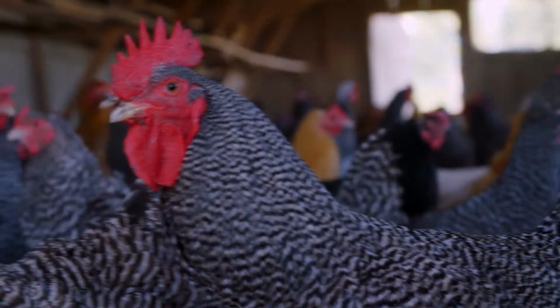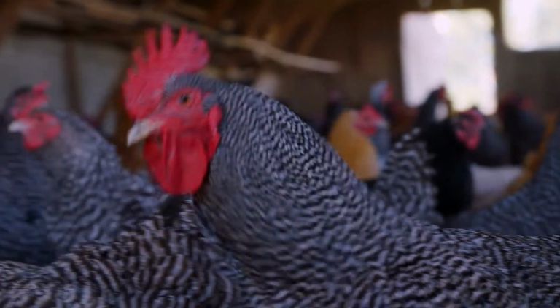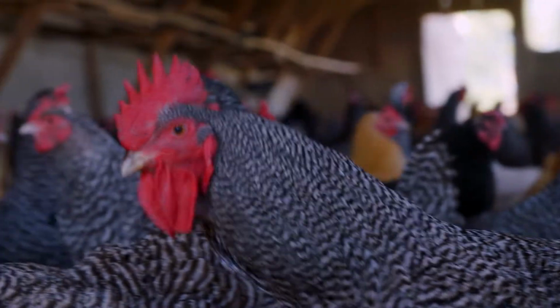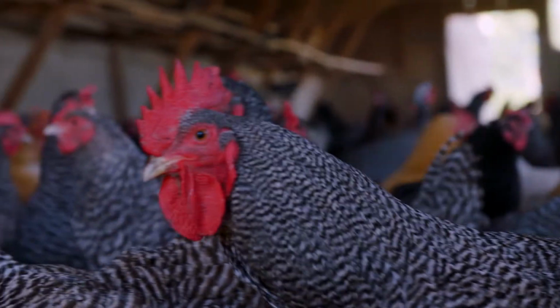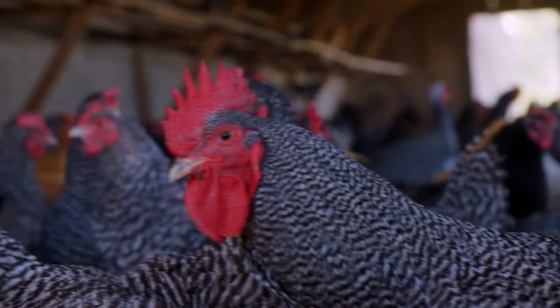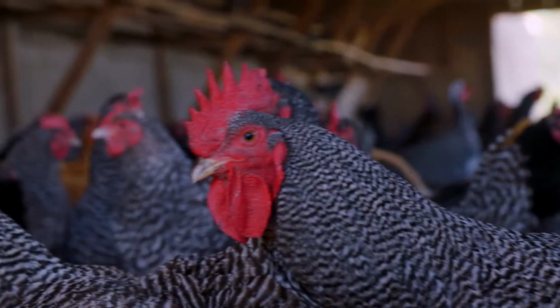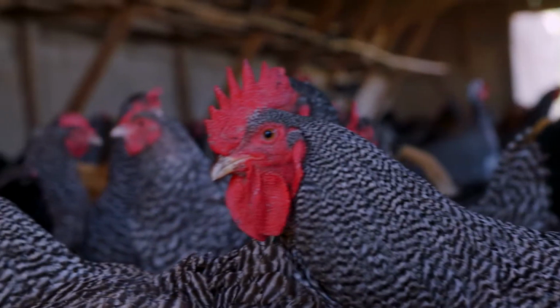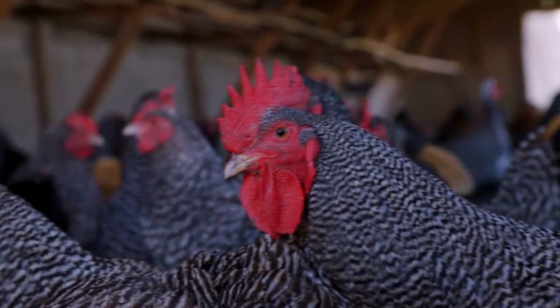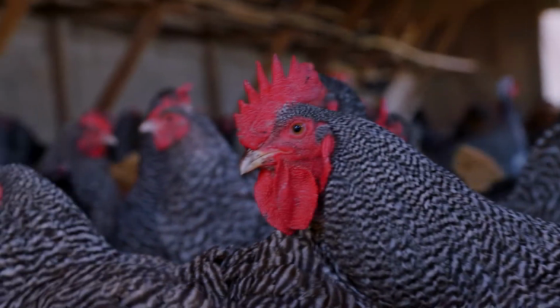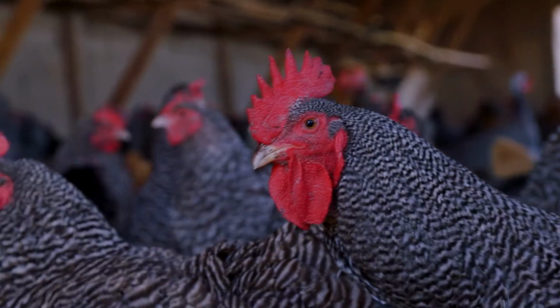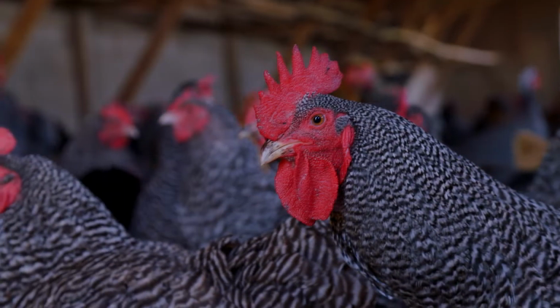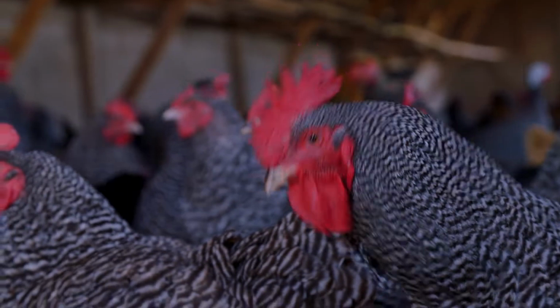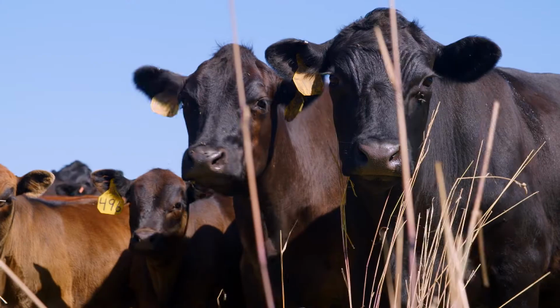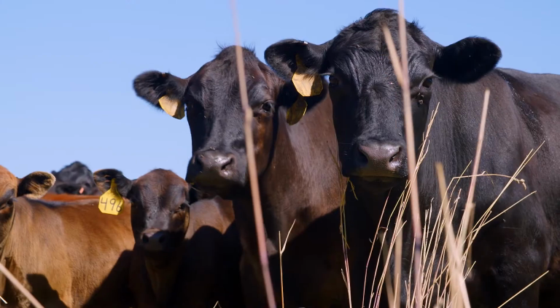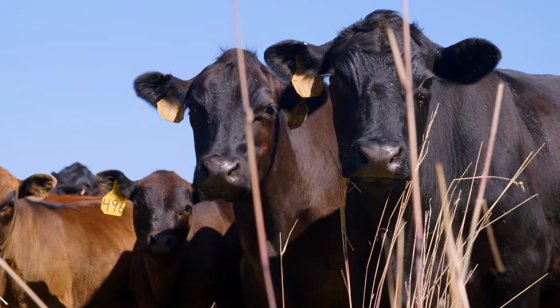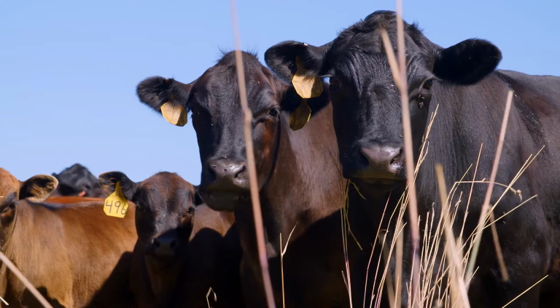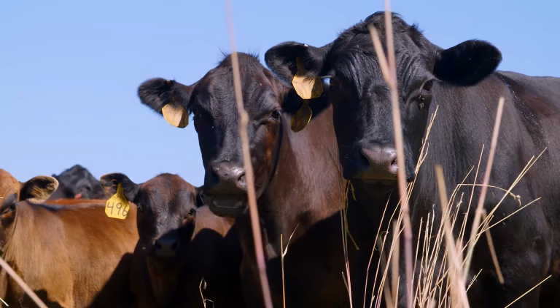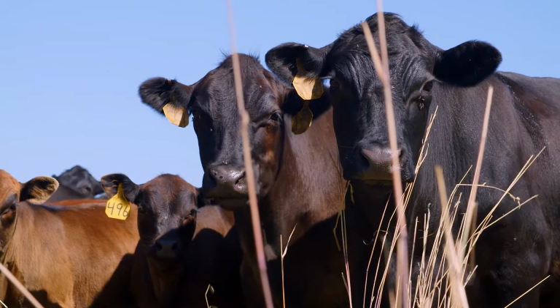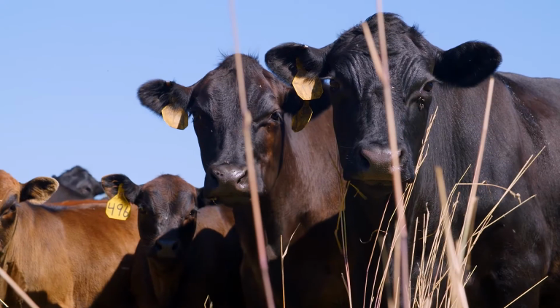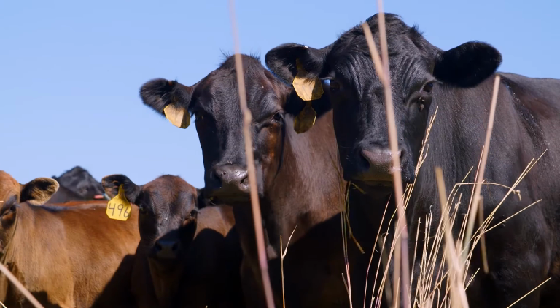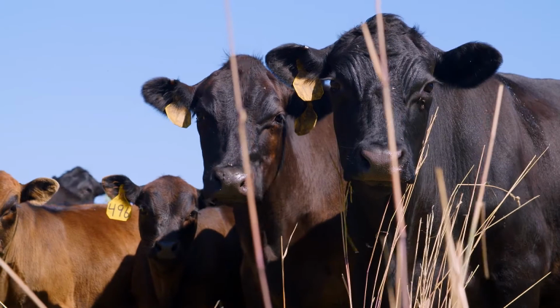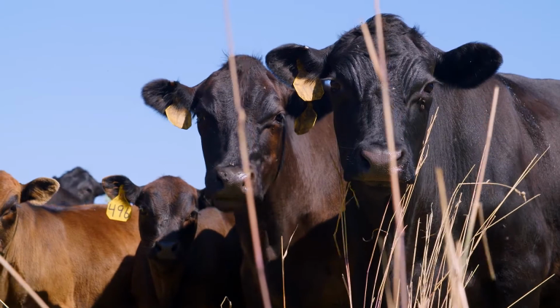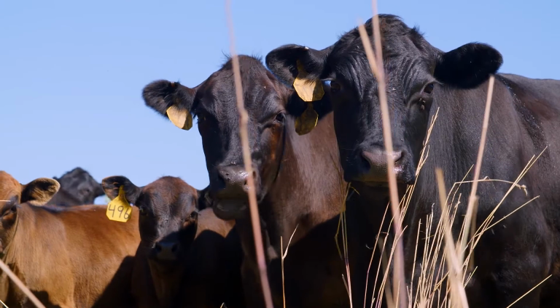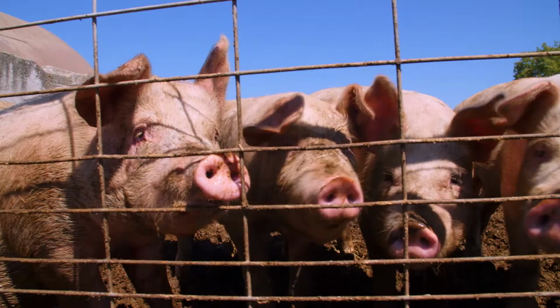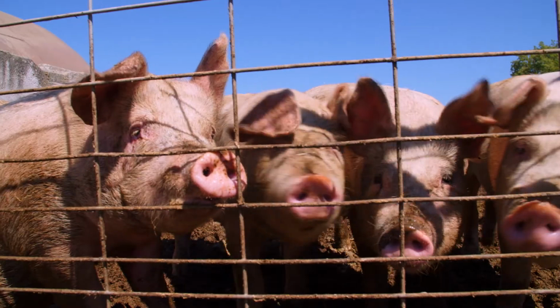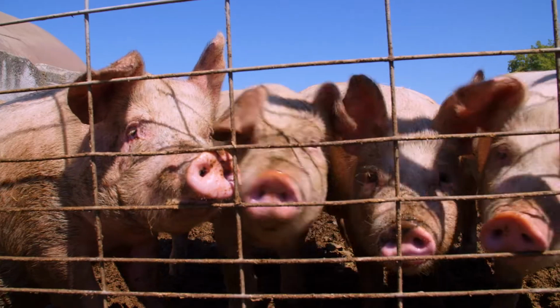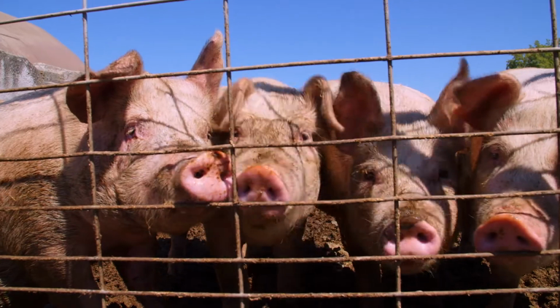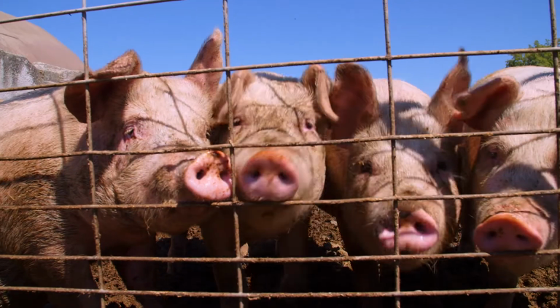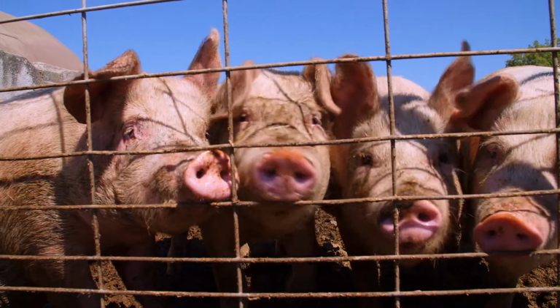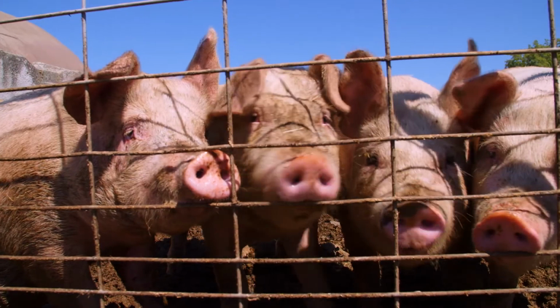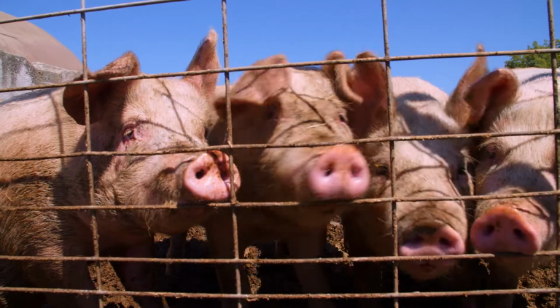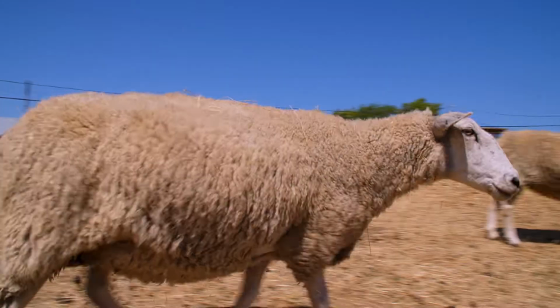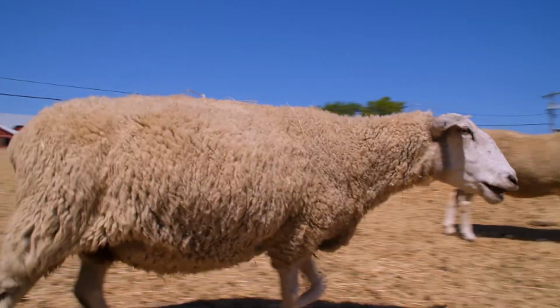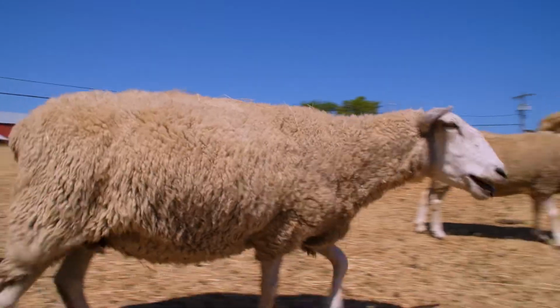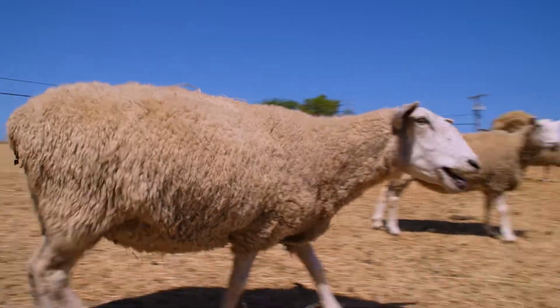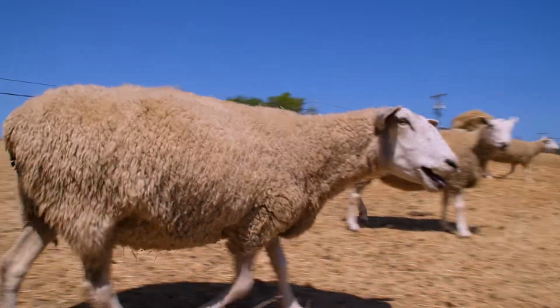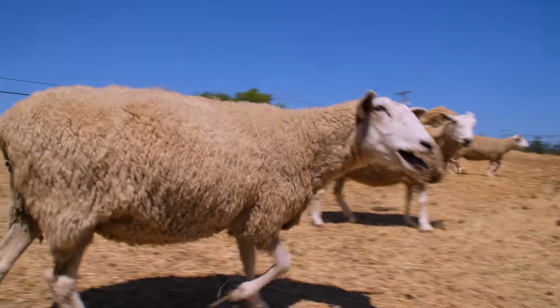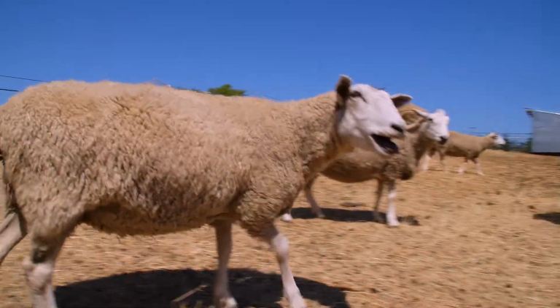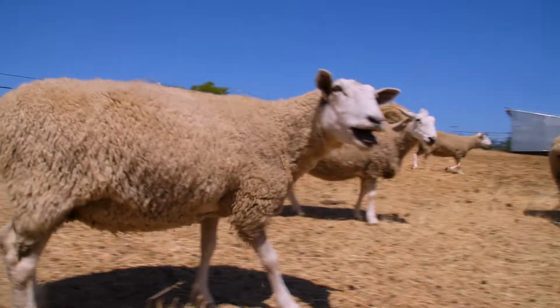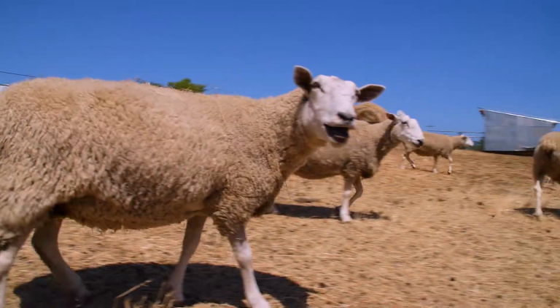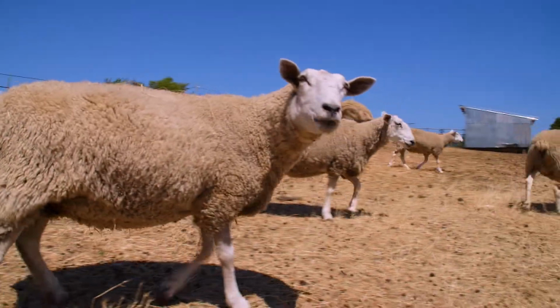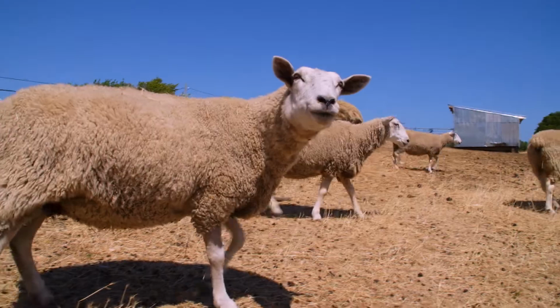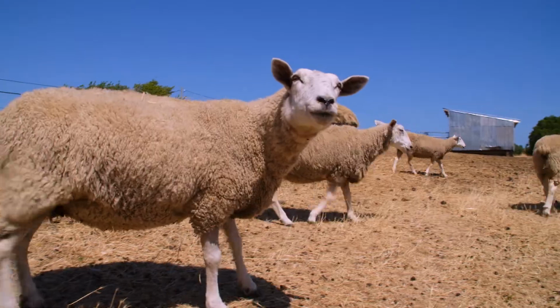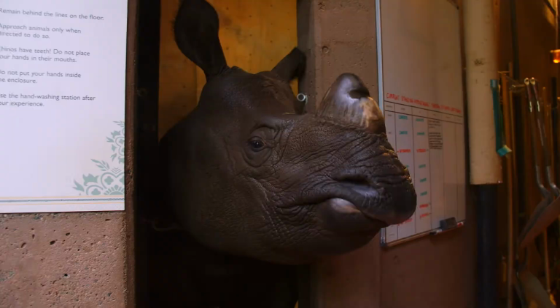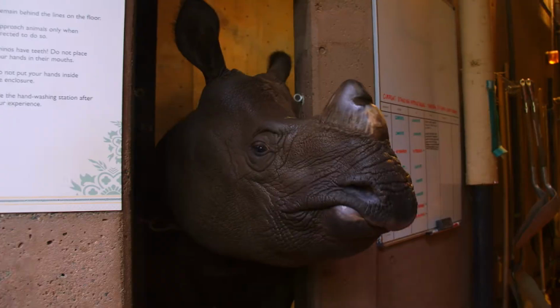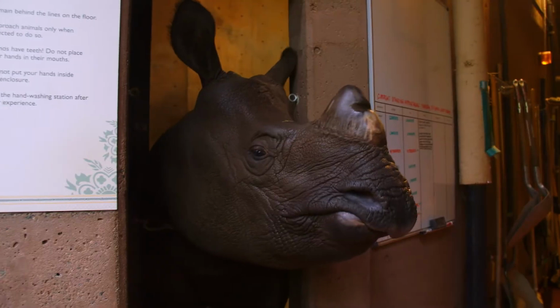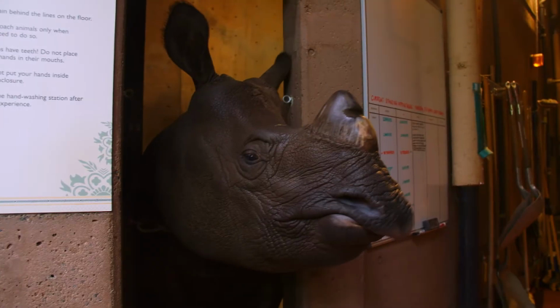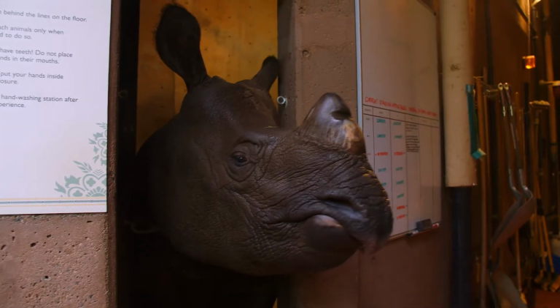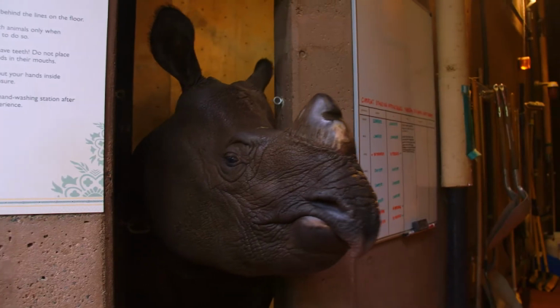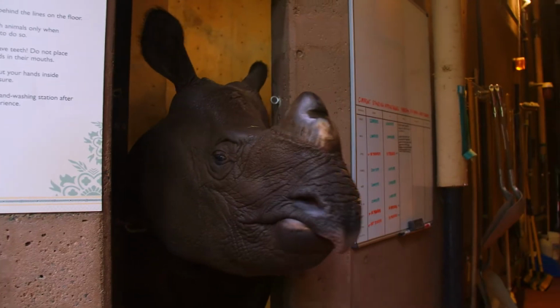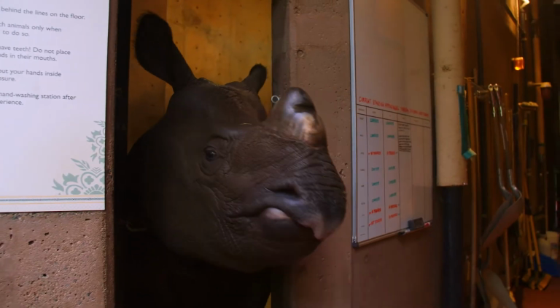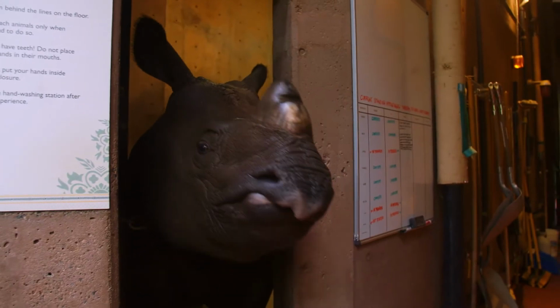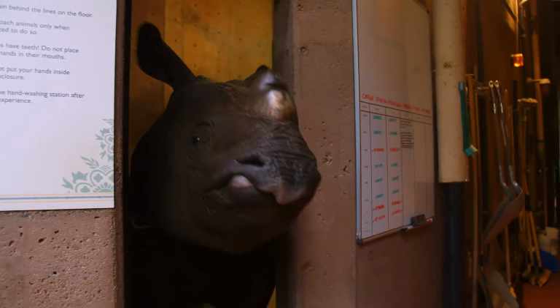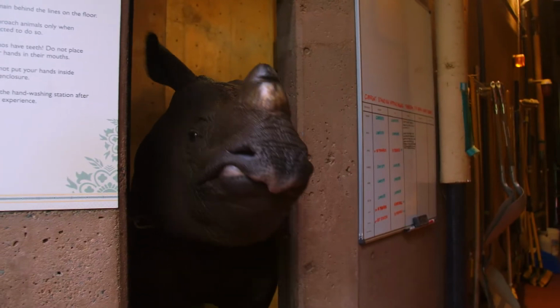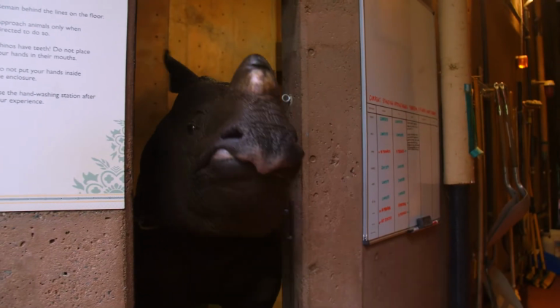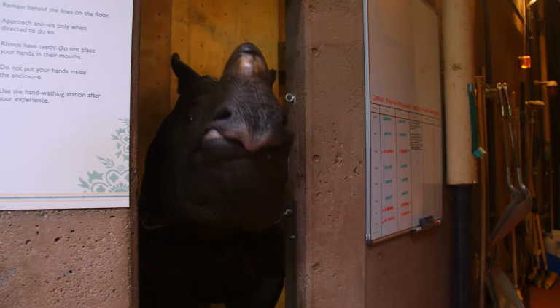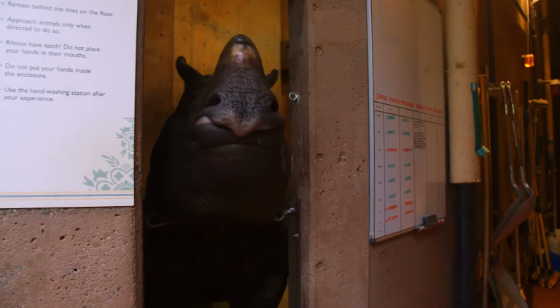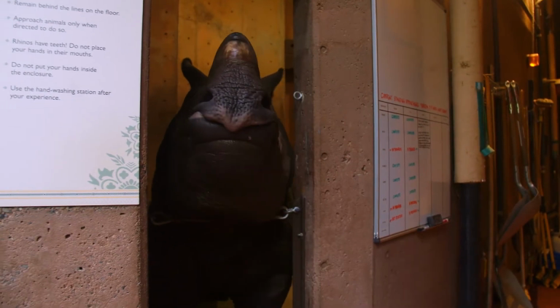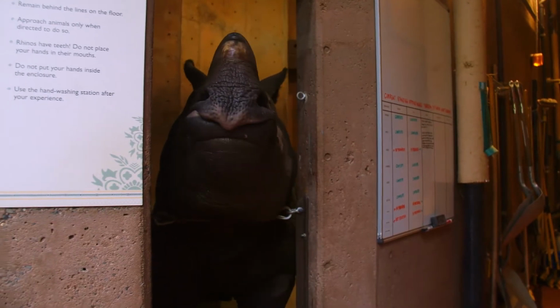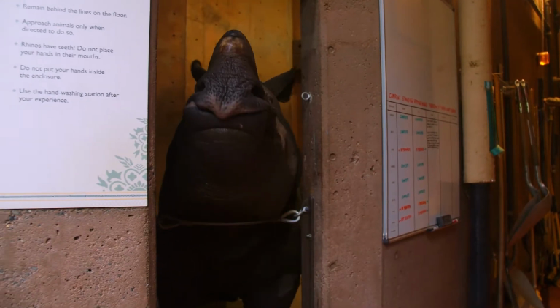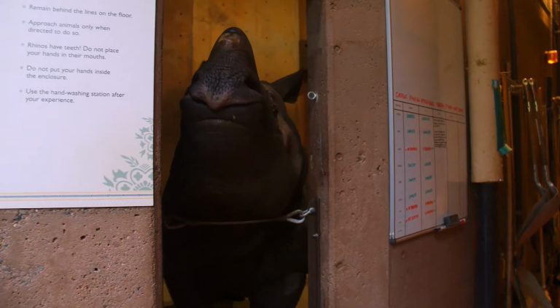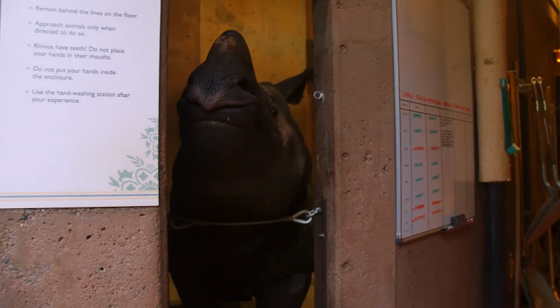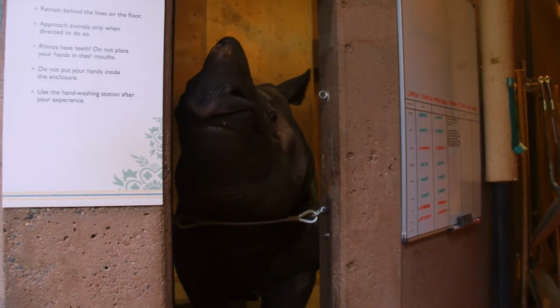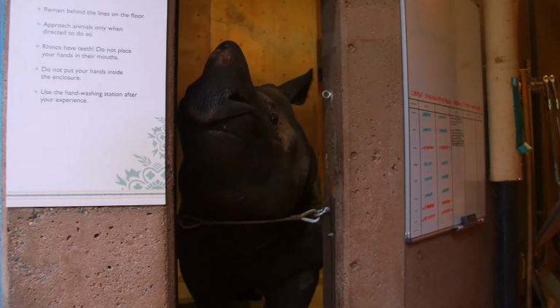We work with a lot of farm animals on this show — cows, pigs, sheep, goats, horses — but we've never been able to do something like this.